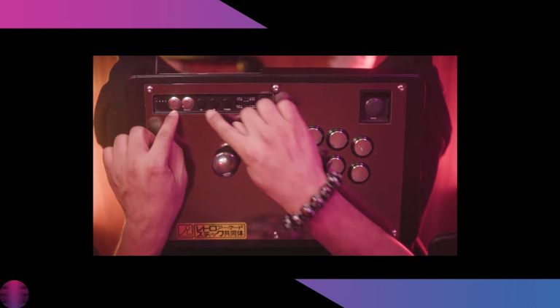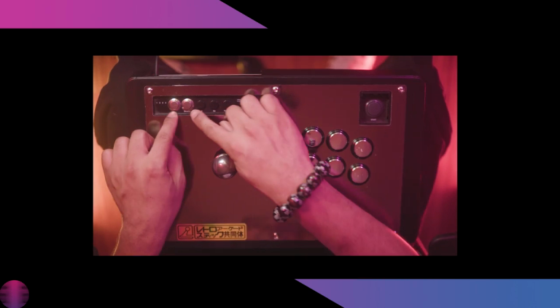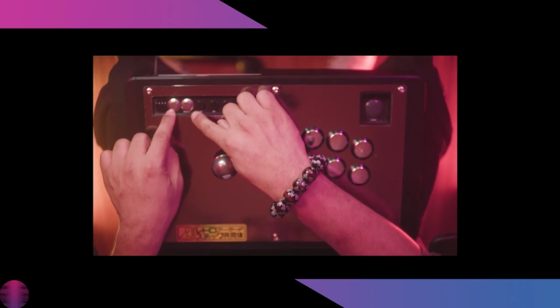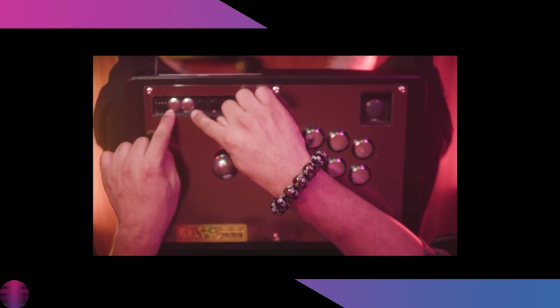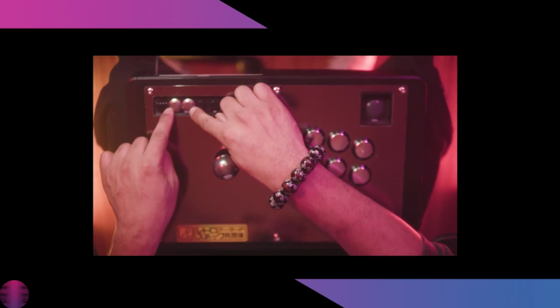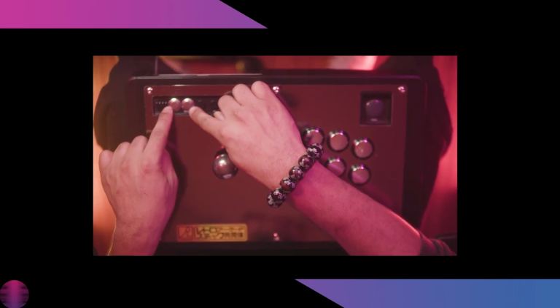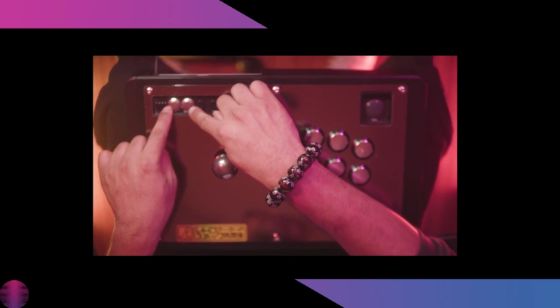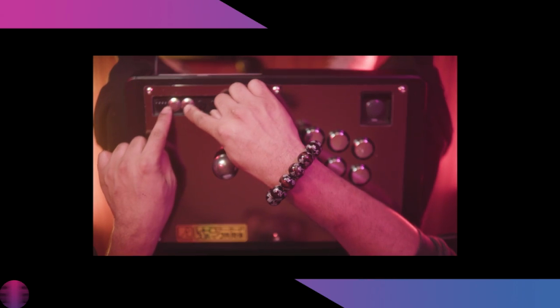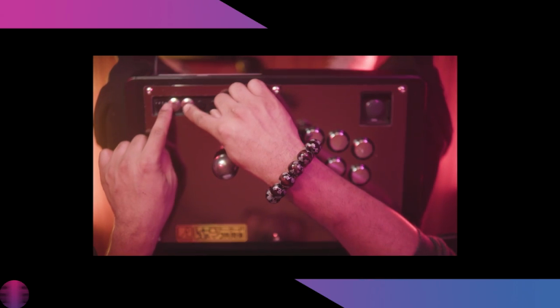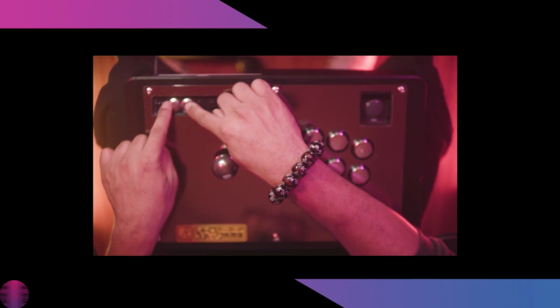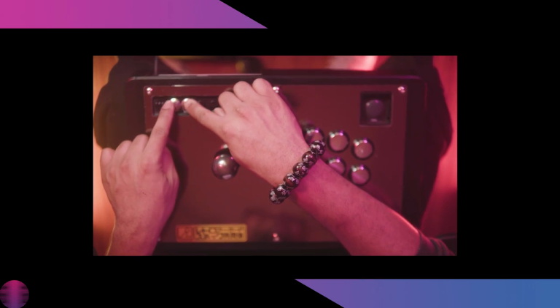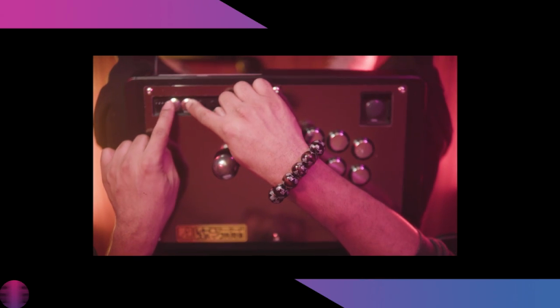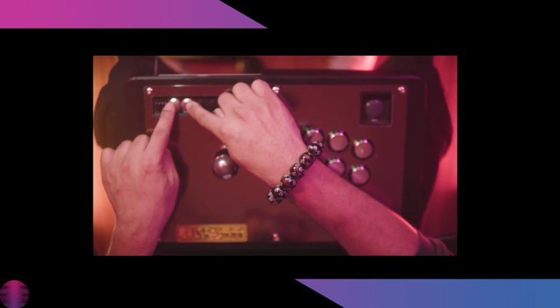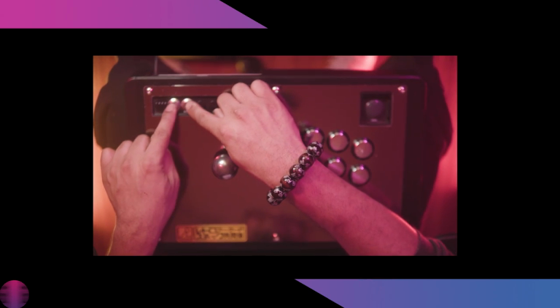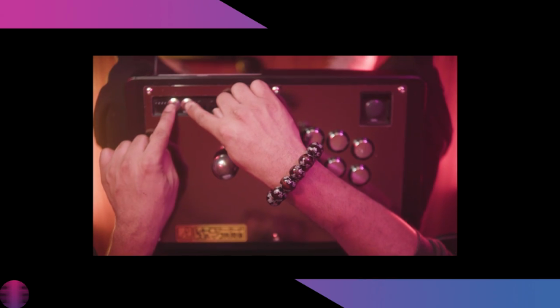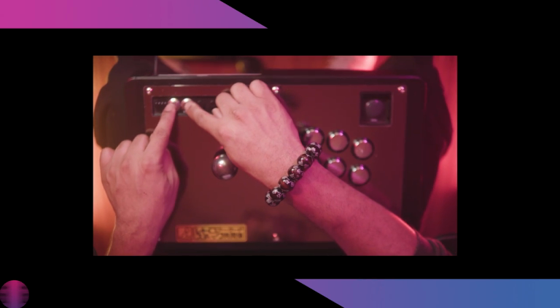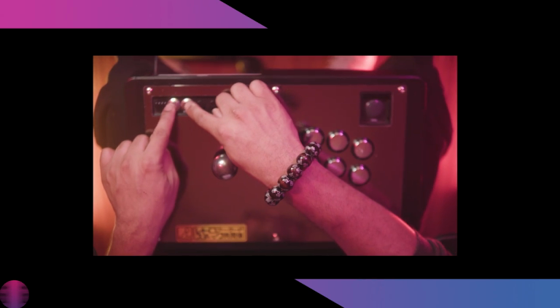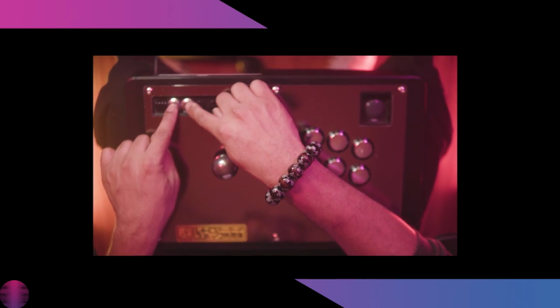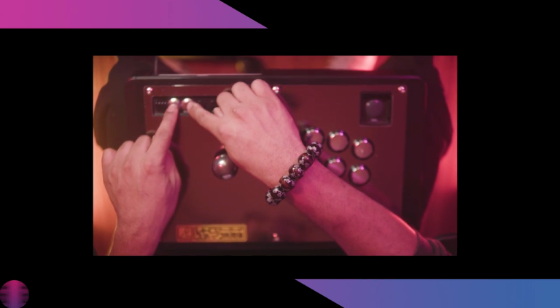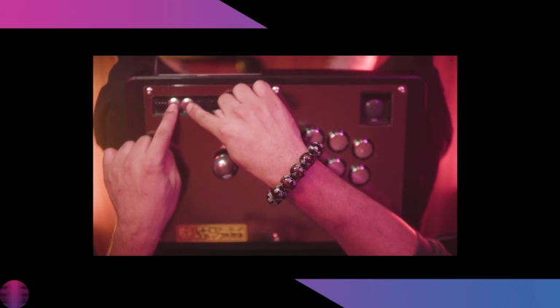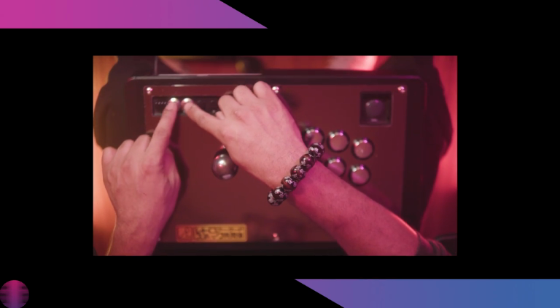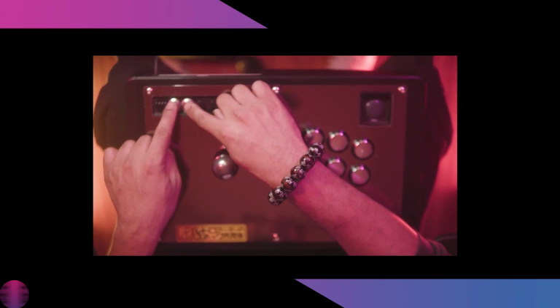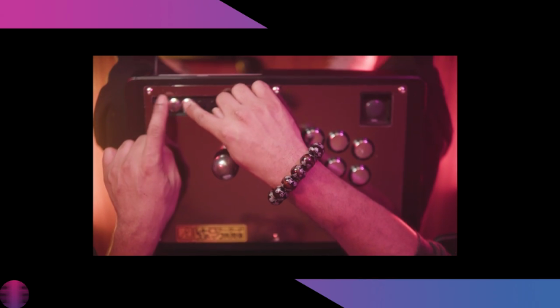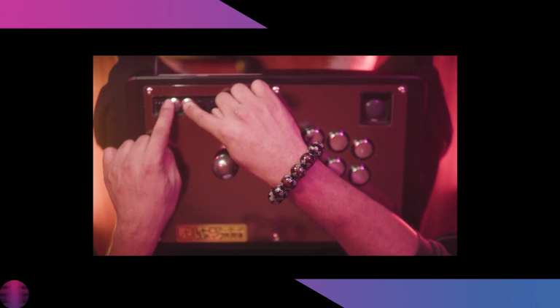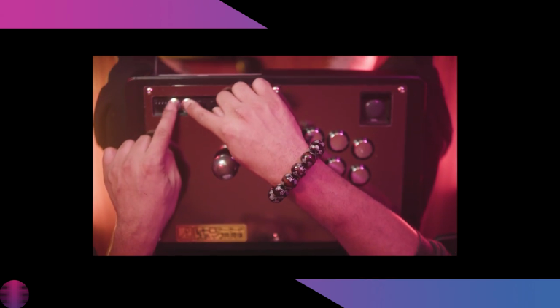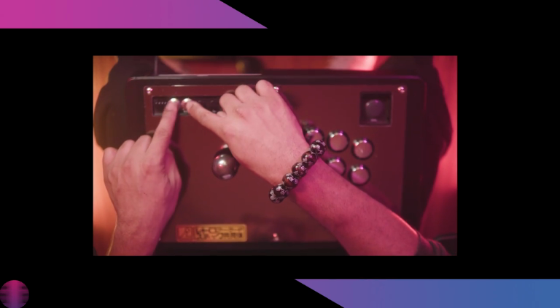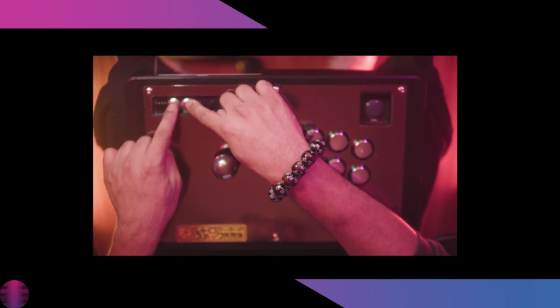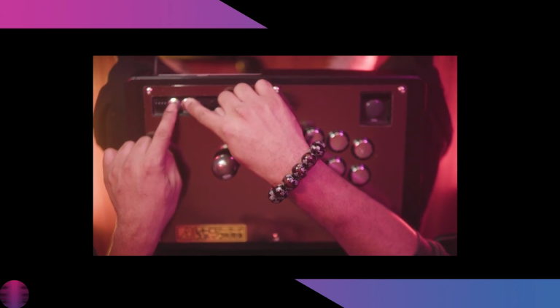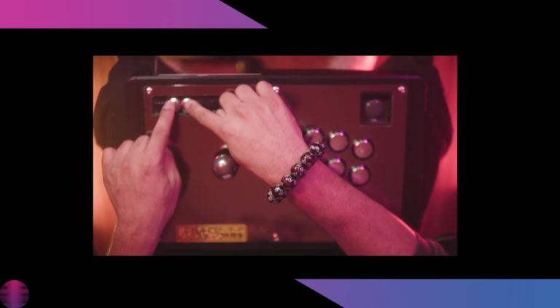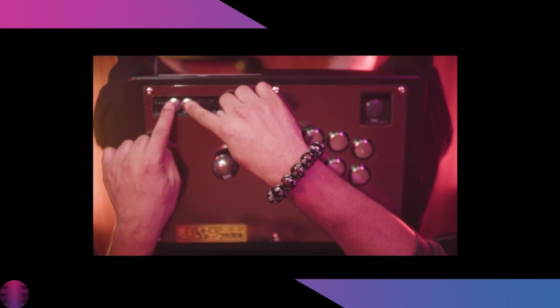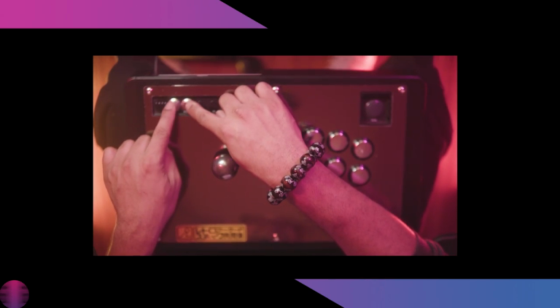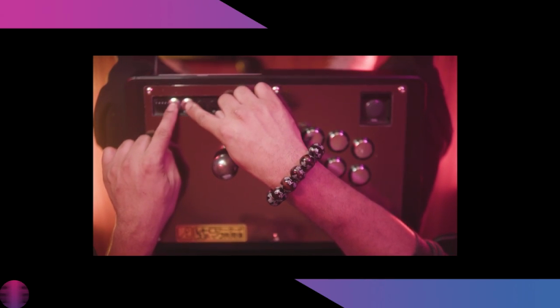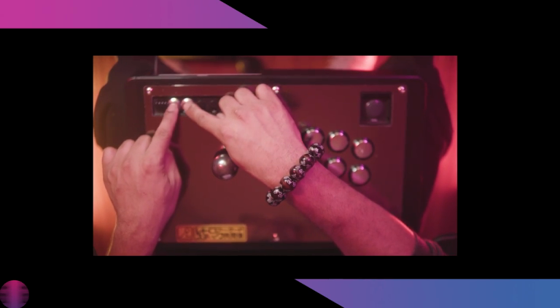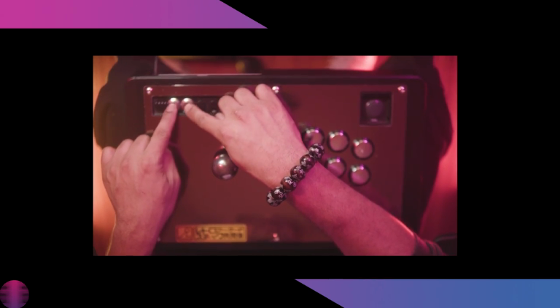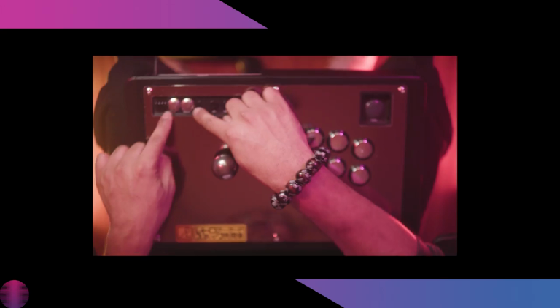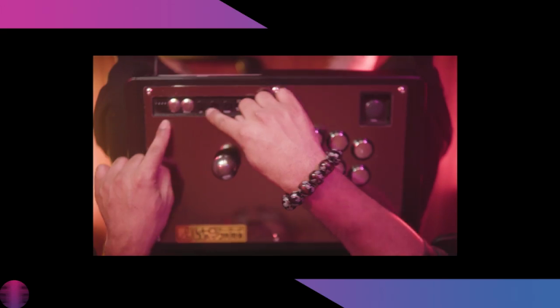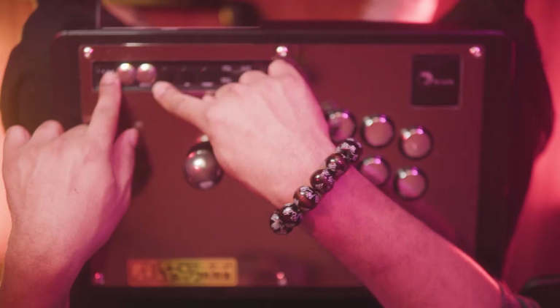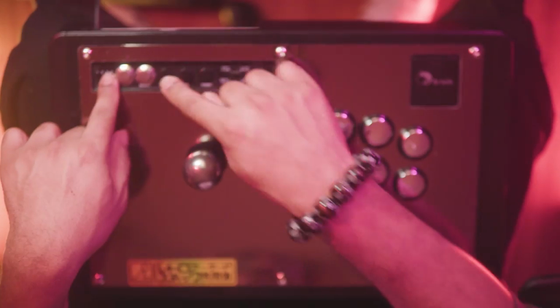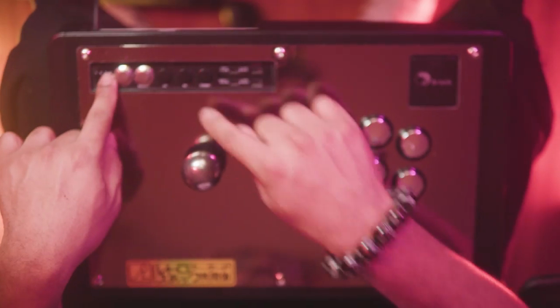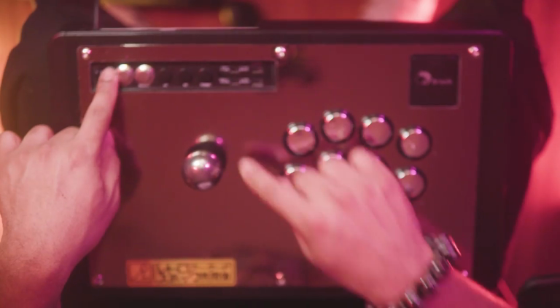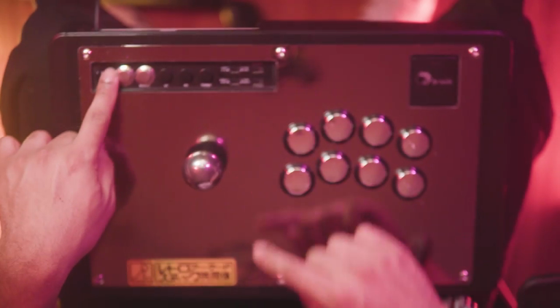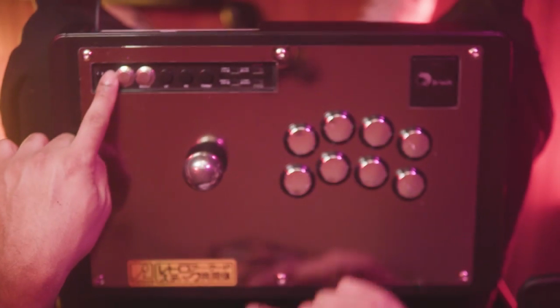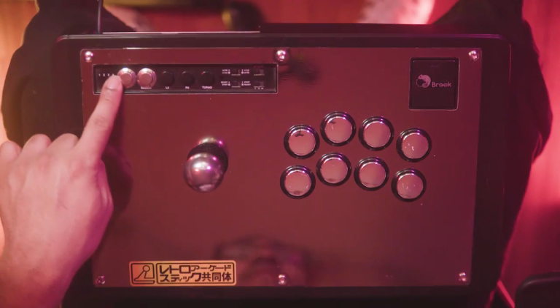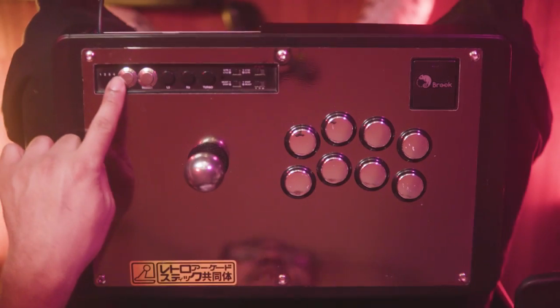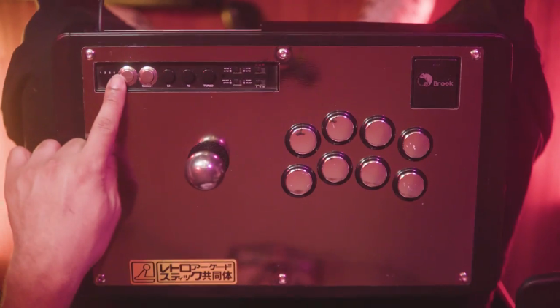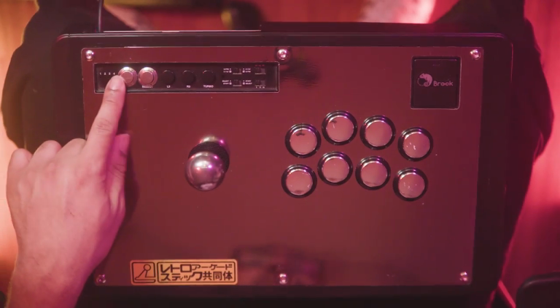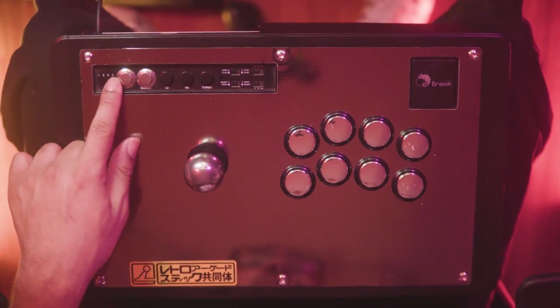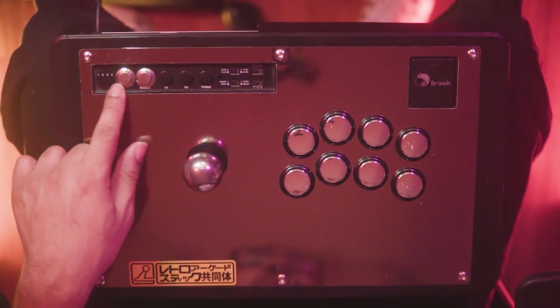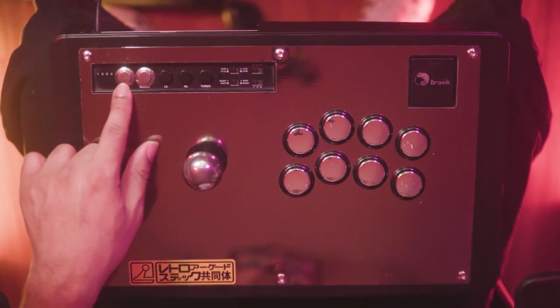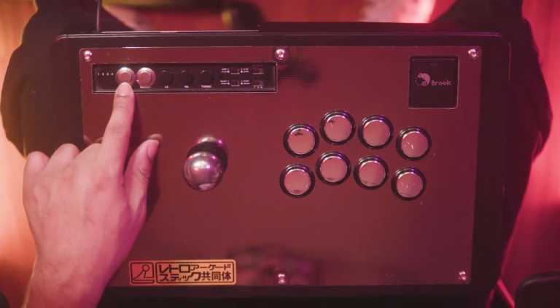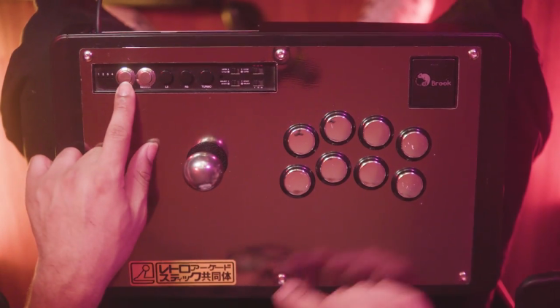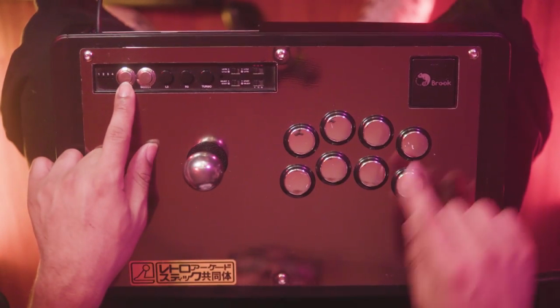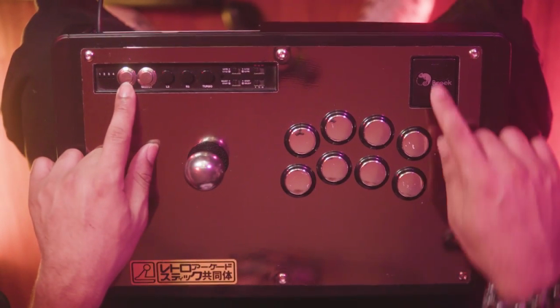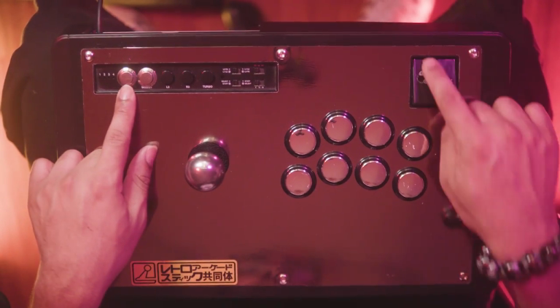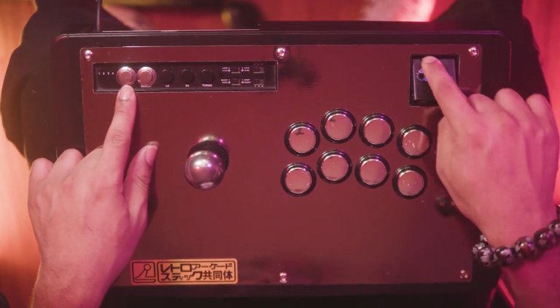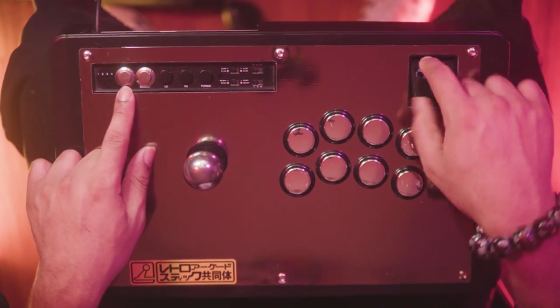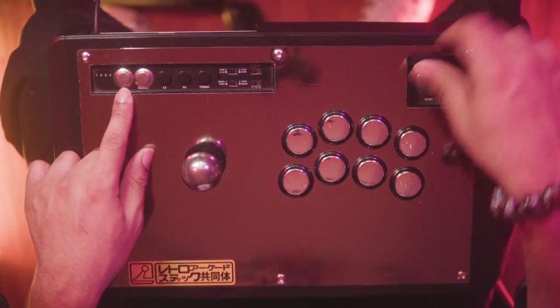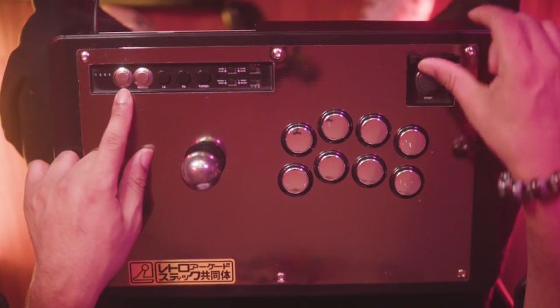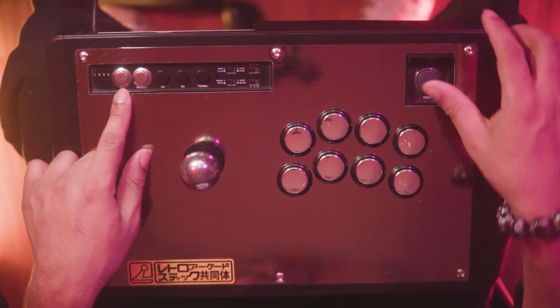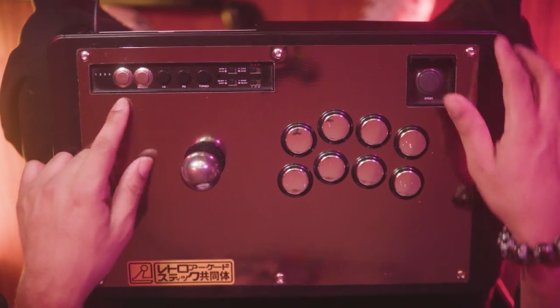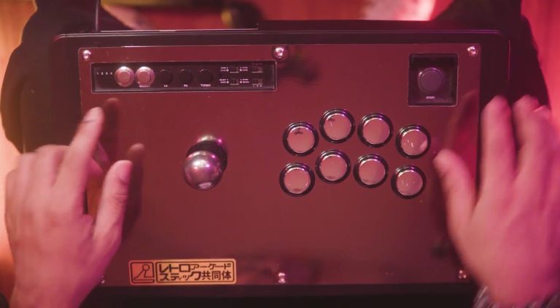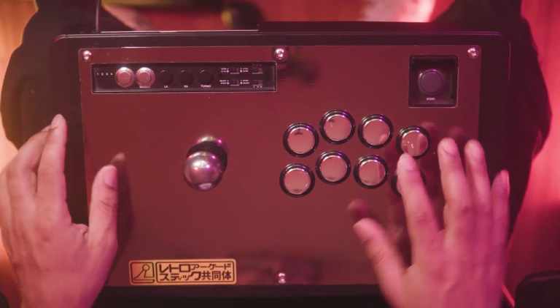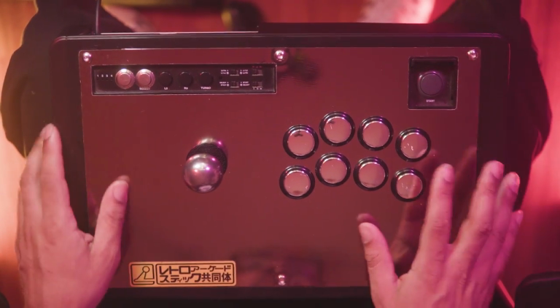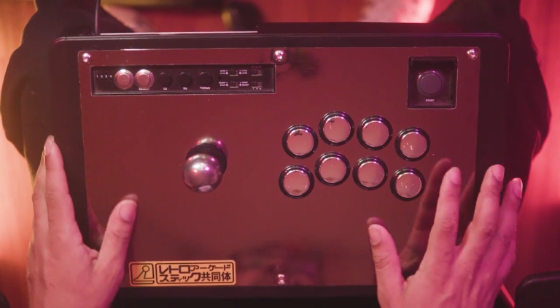Also, these buttons right here — from Amazon. You guys keep asking me about these. They're like 19mm or something. I'll link them in the description.